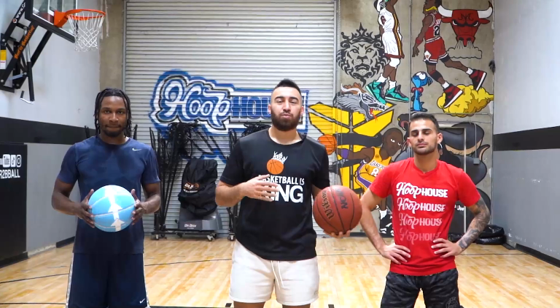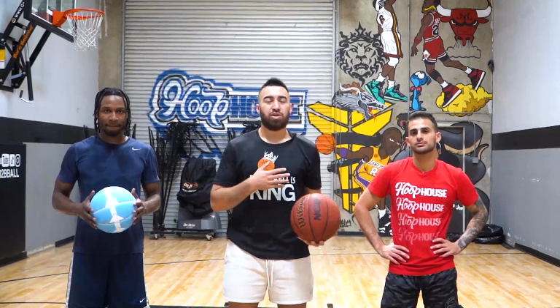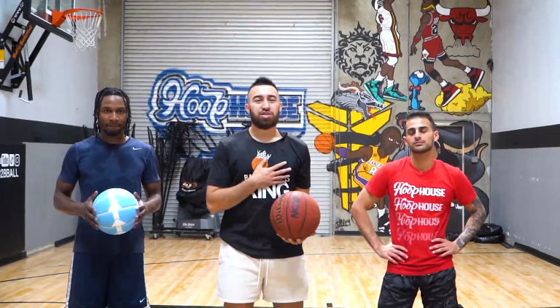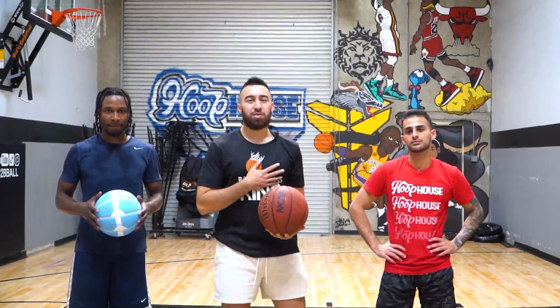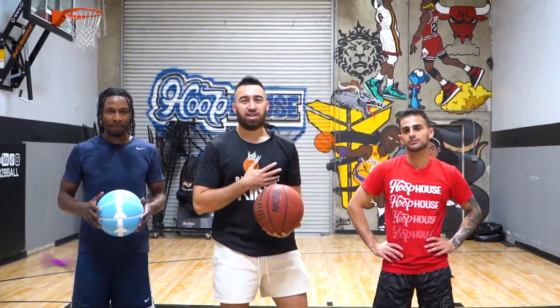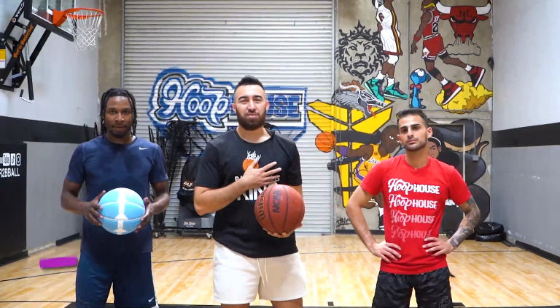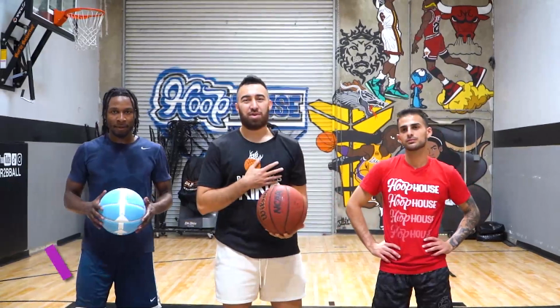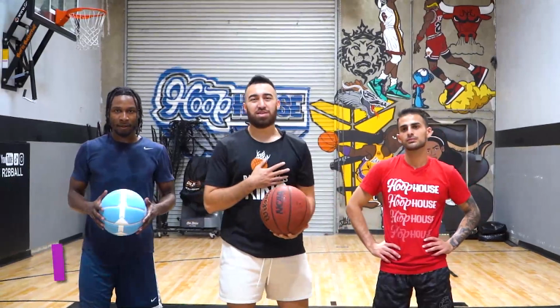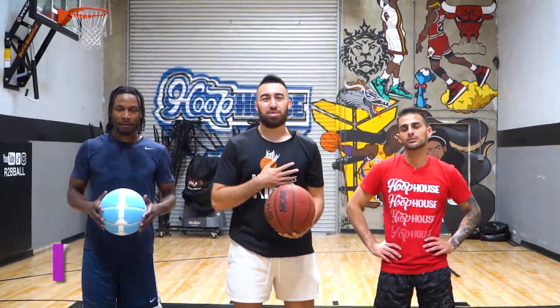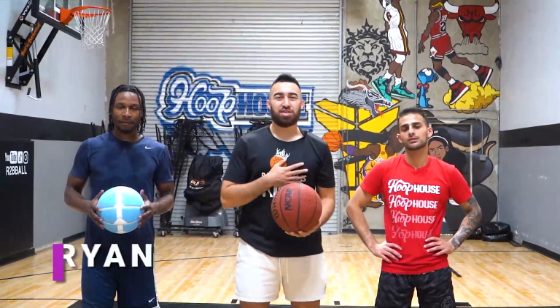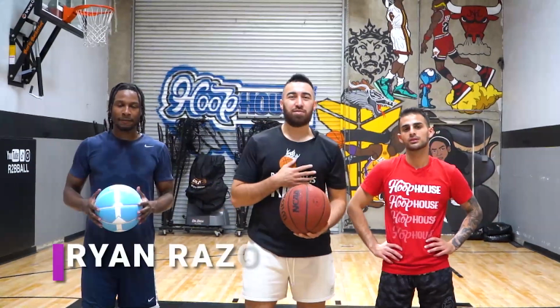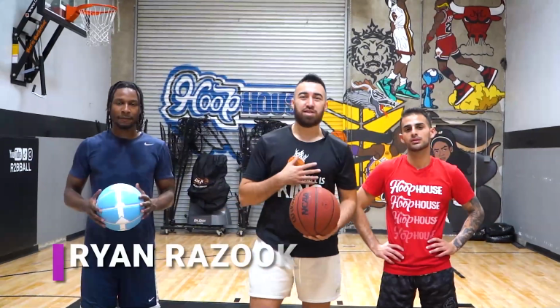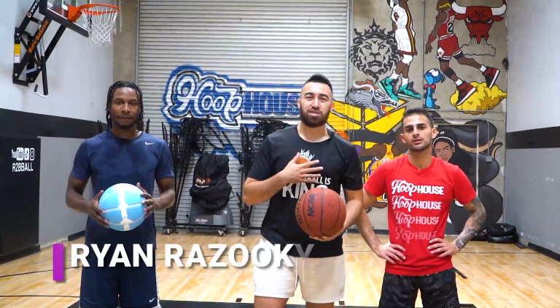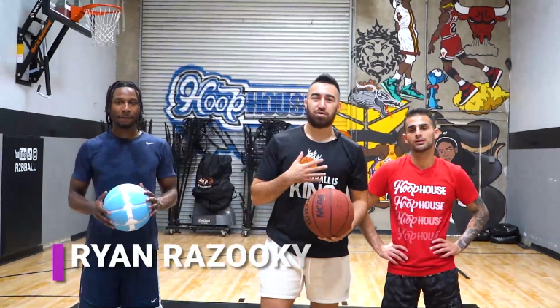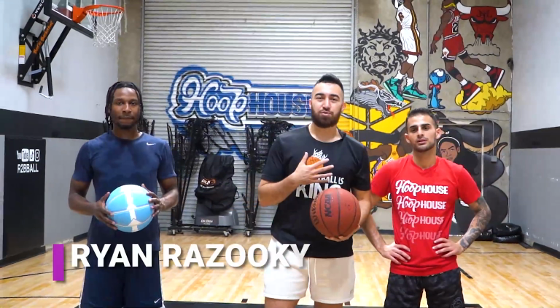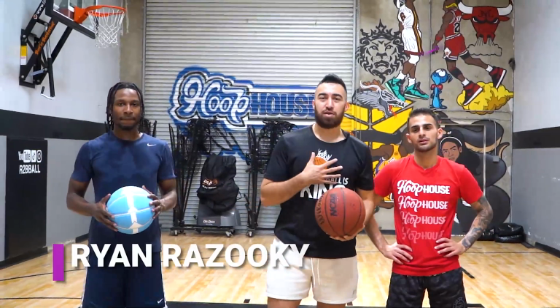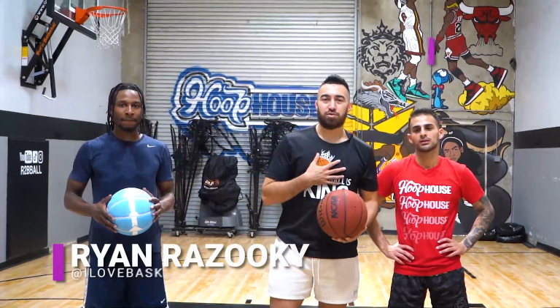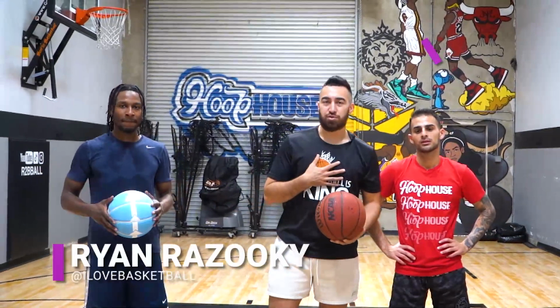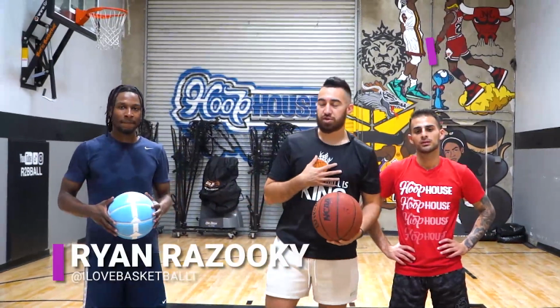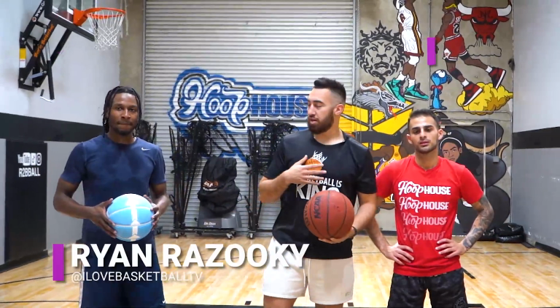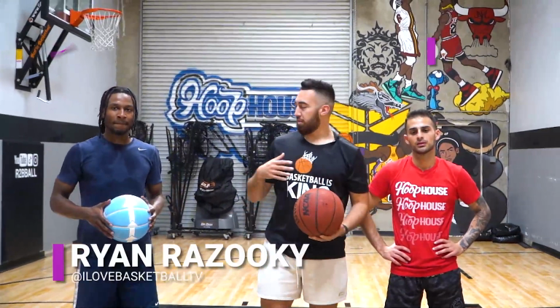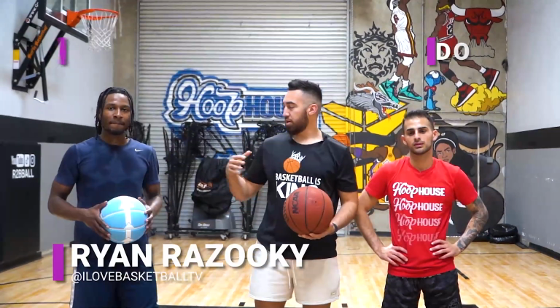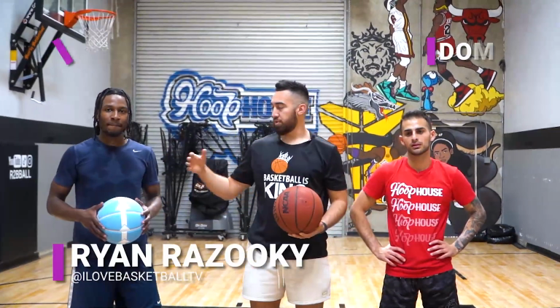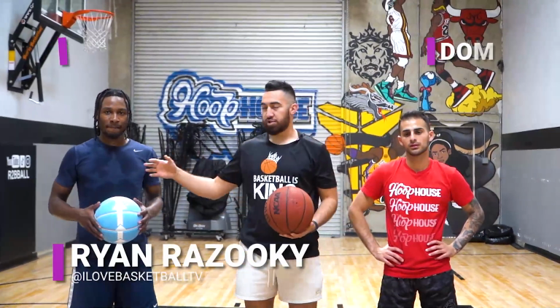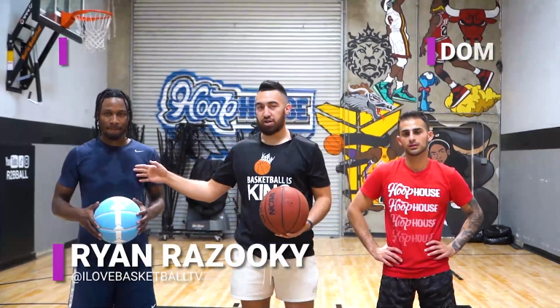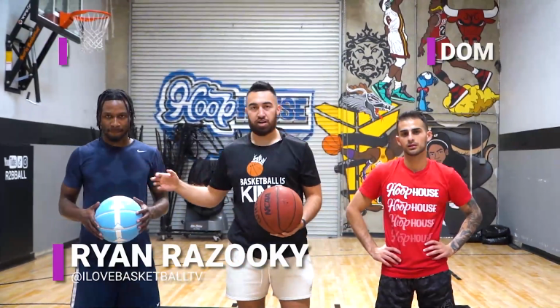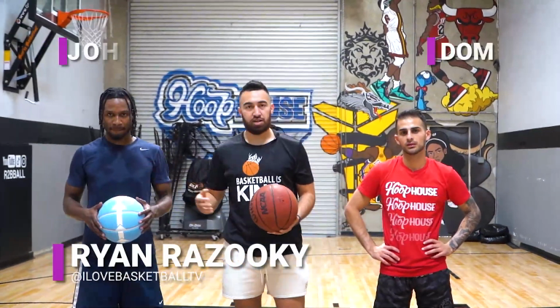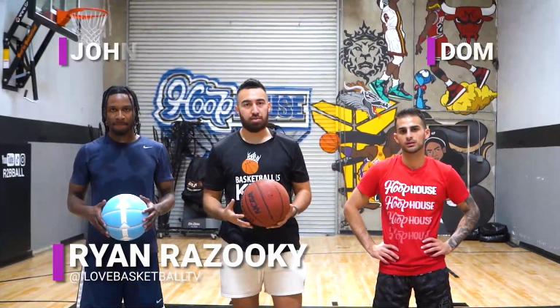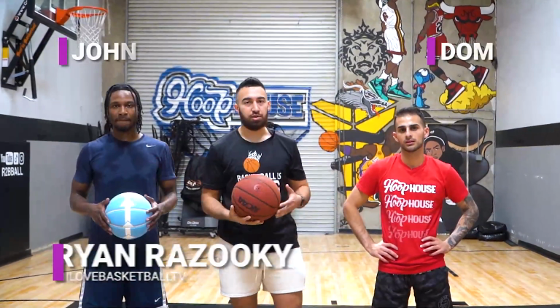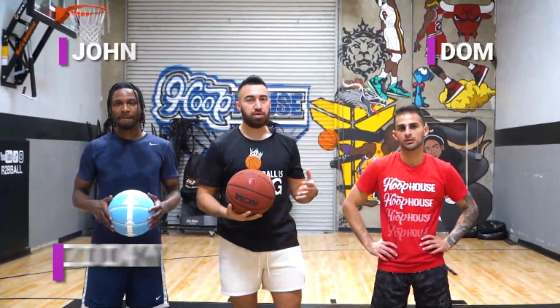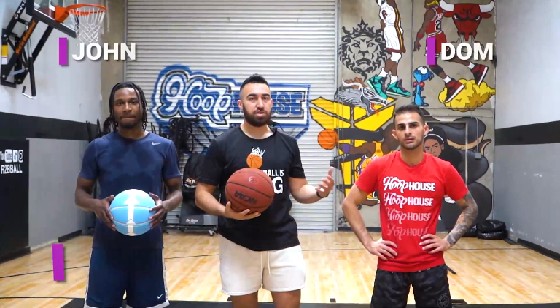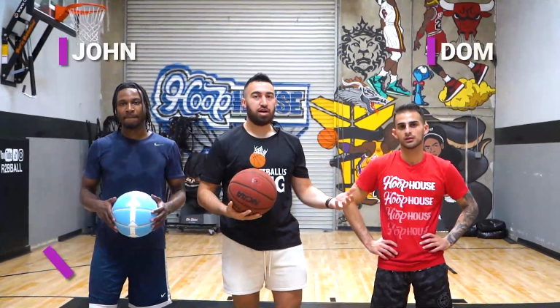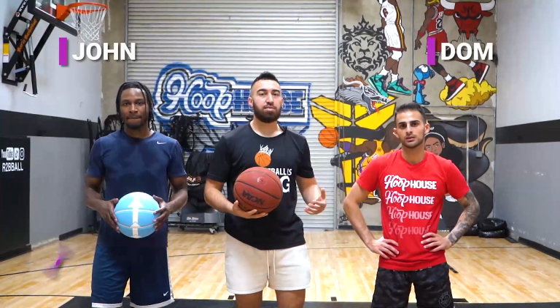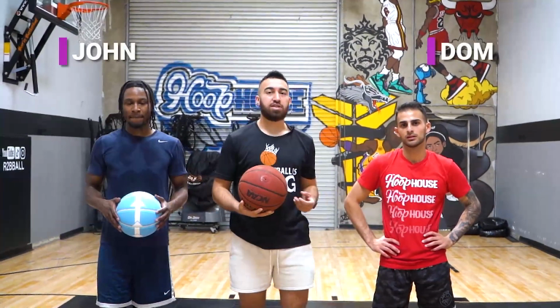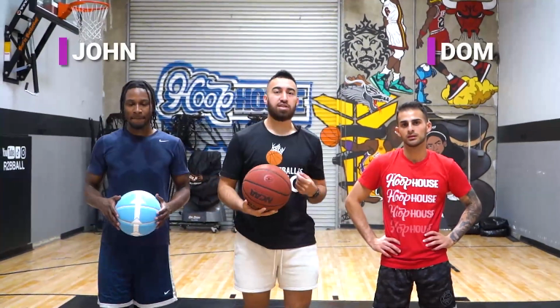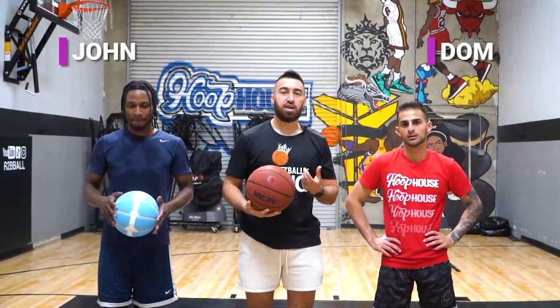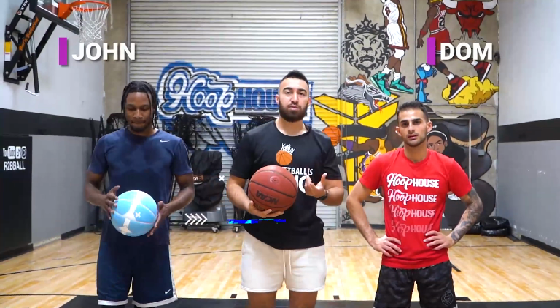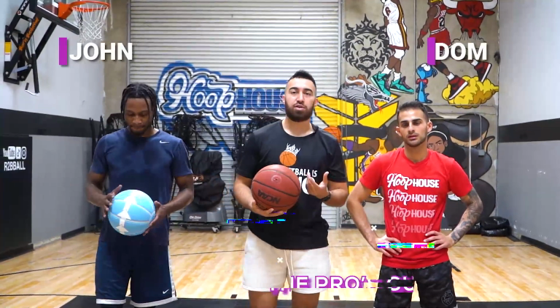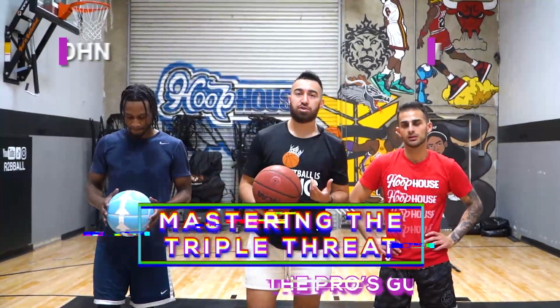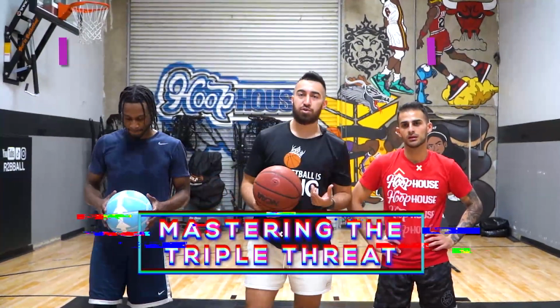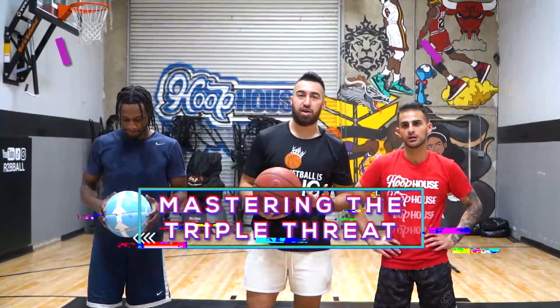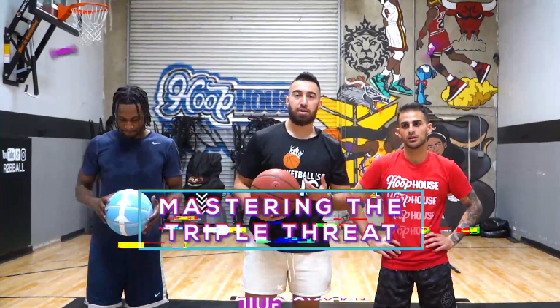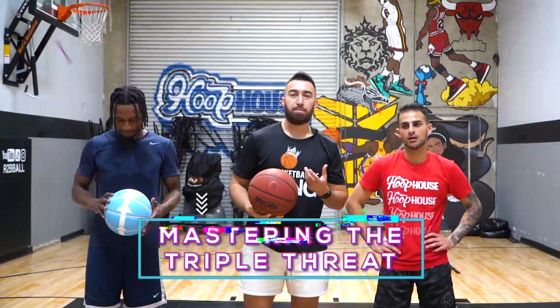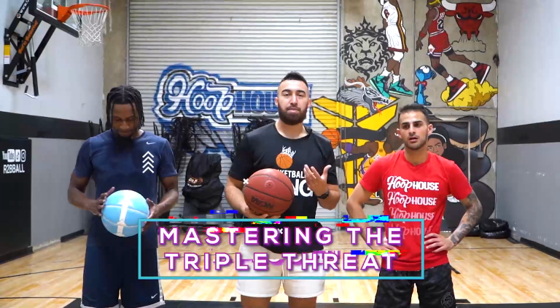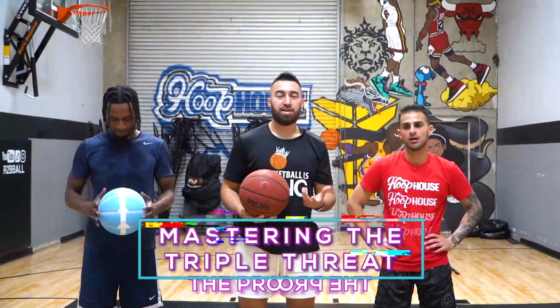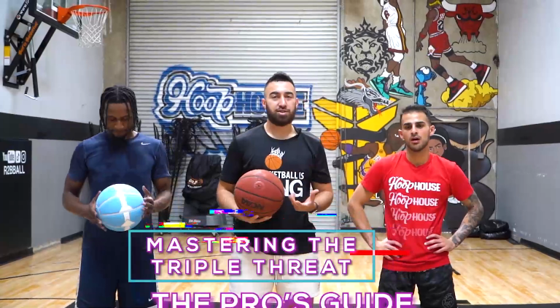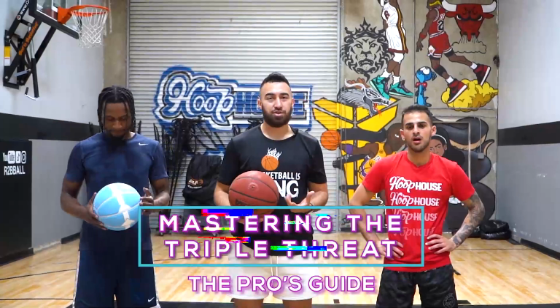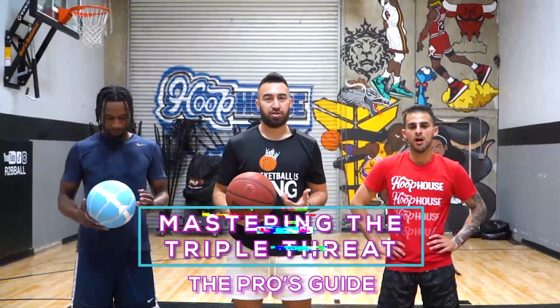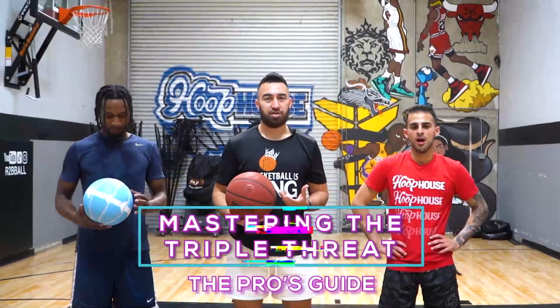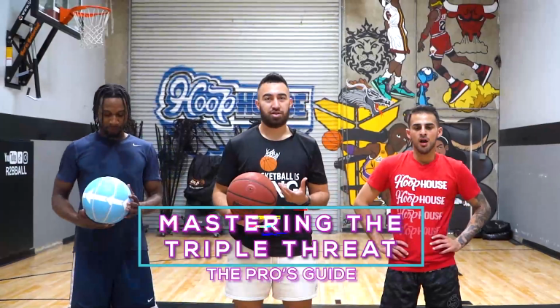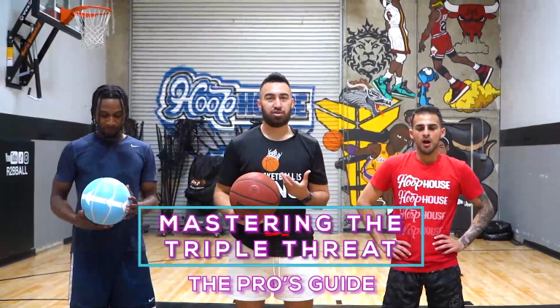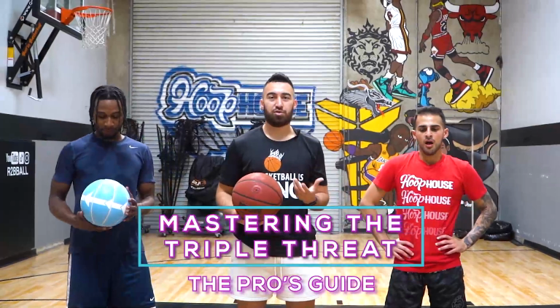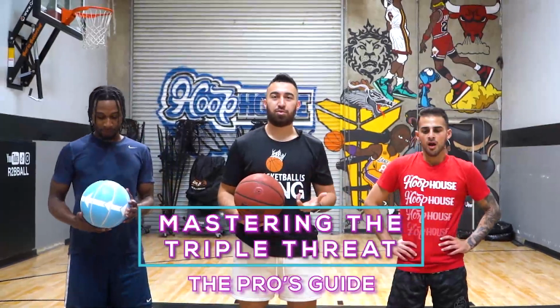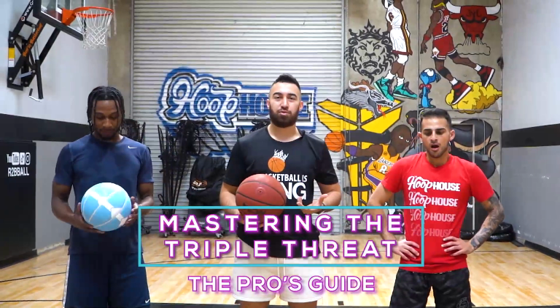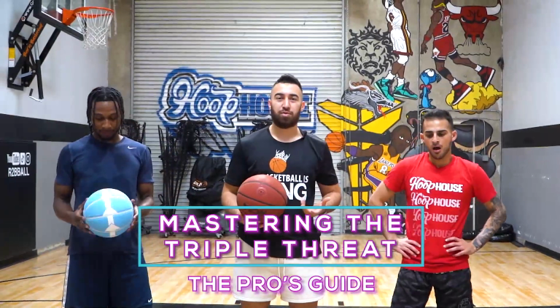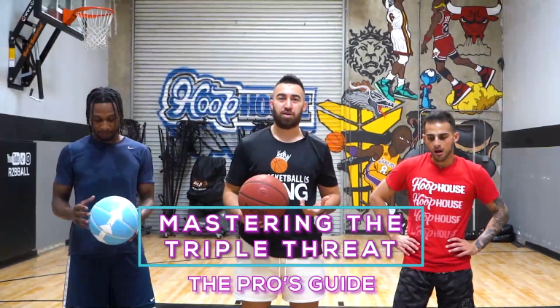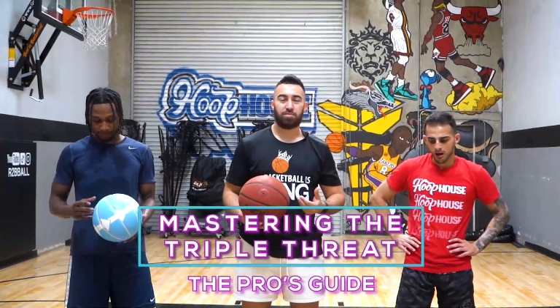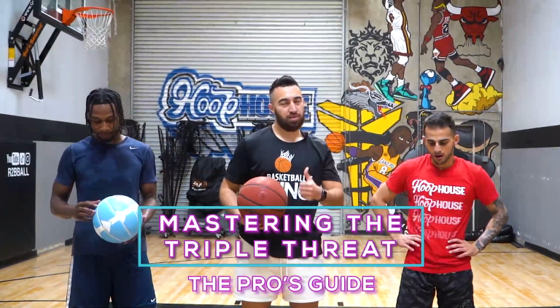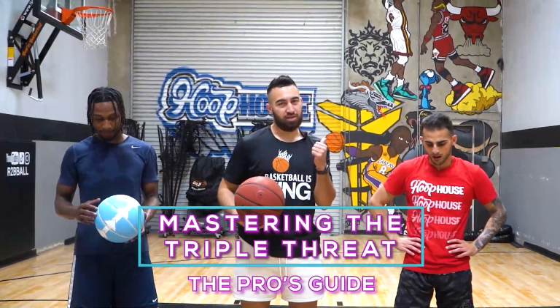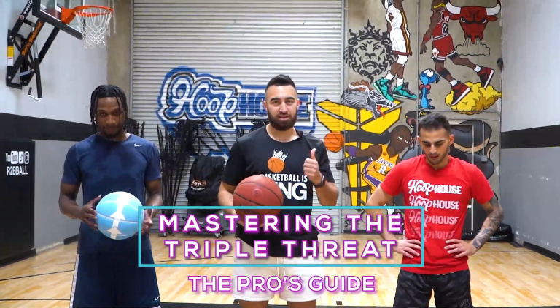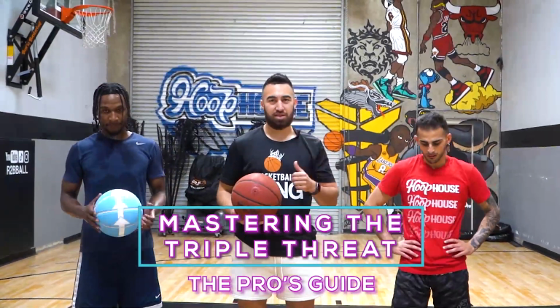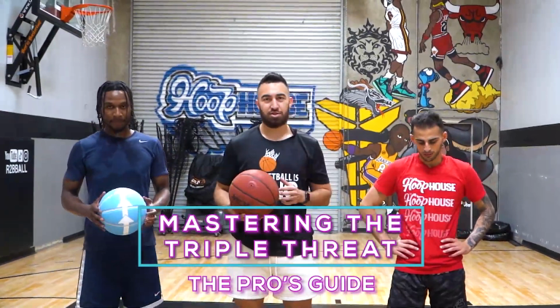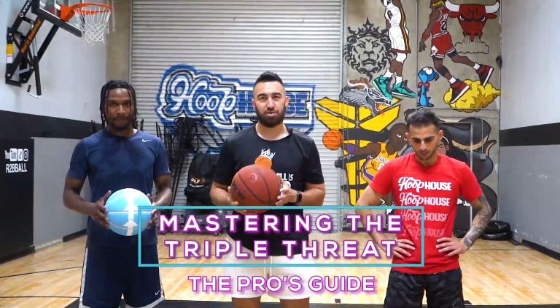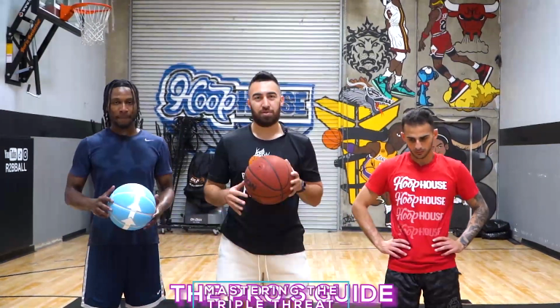What is up, I Love Basketball TV. It's Coach Ryan Rizuki. I'm here with John and I'm here with Dom. Today I'm going to show you how to master the triple threat. Let's get to it.